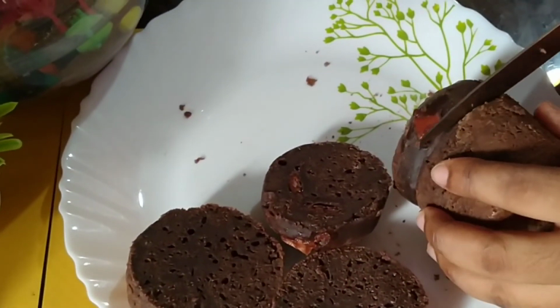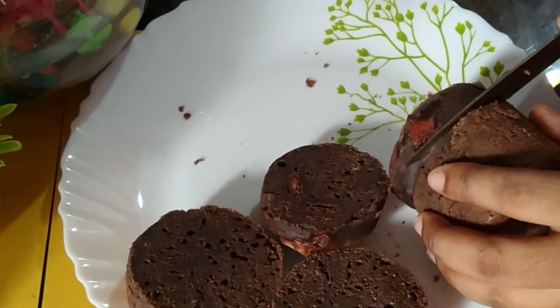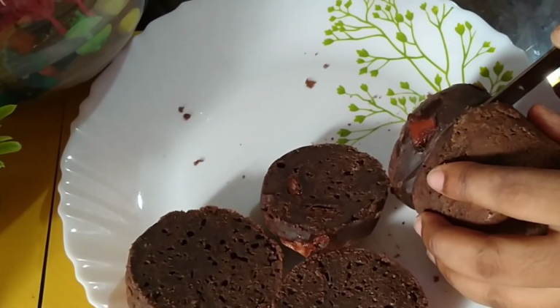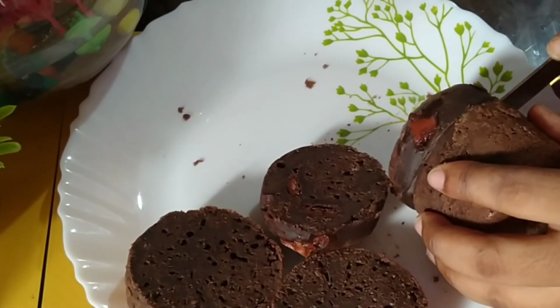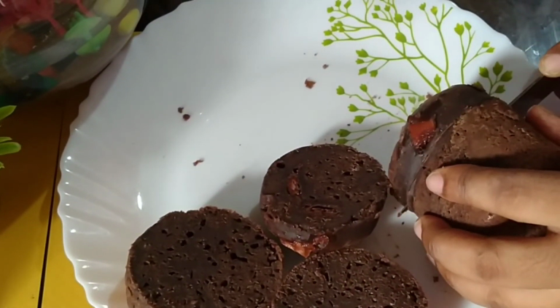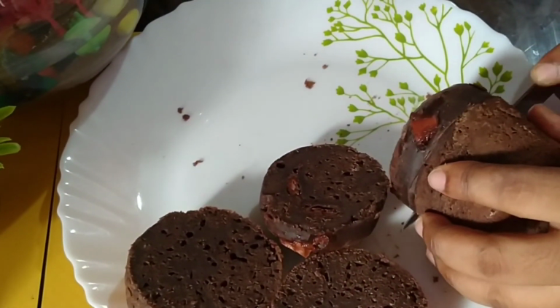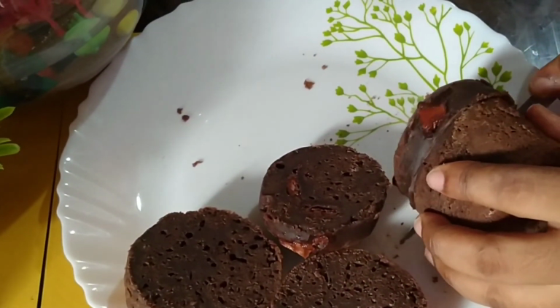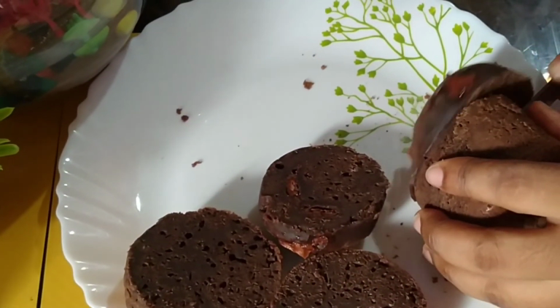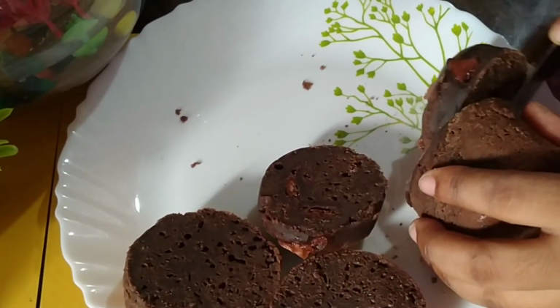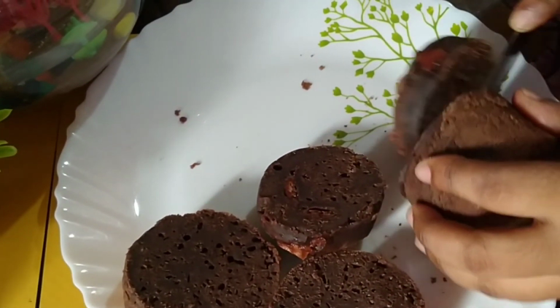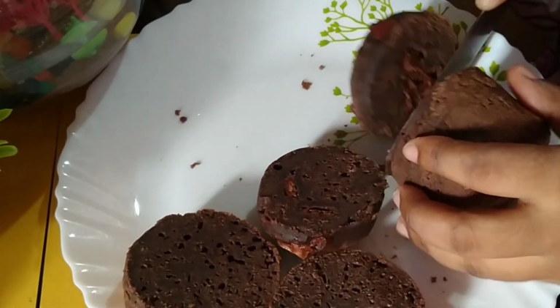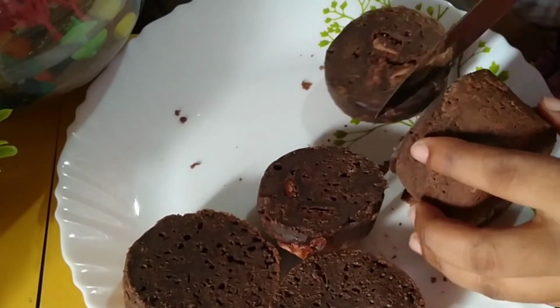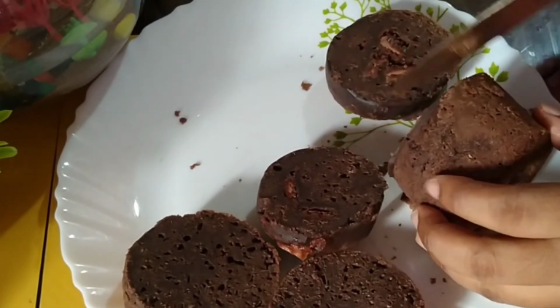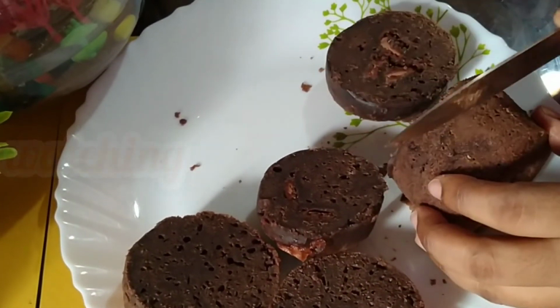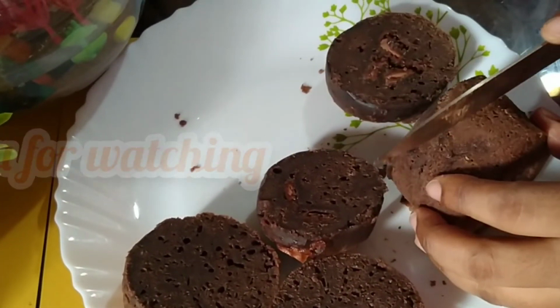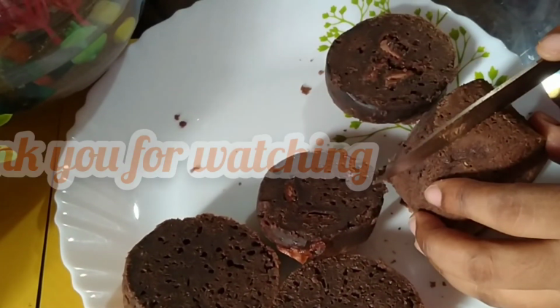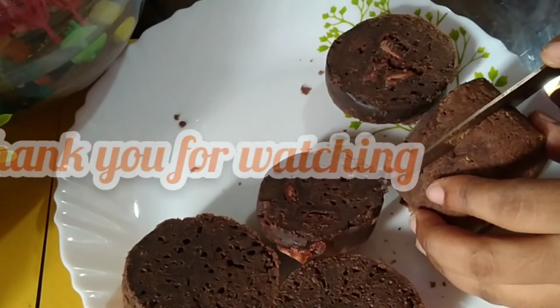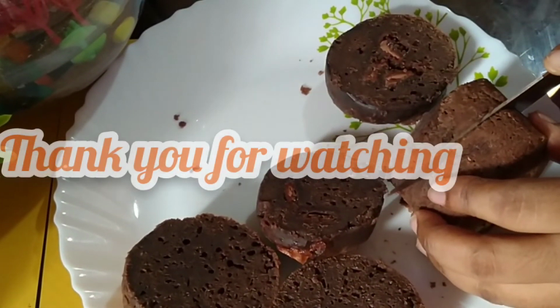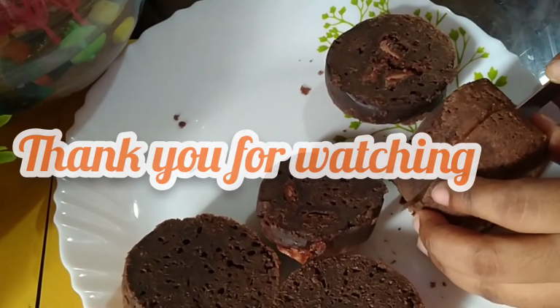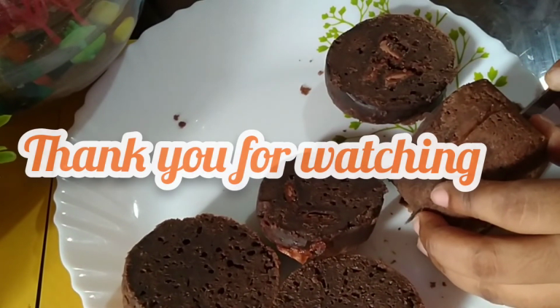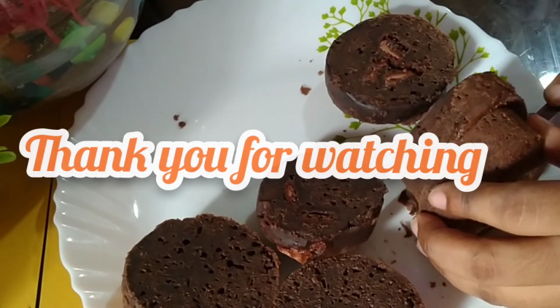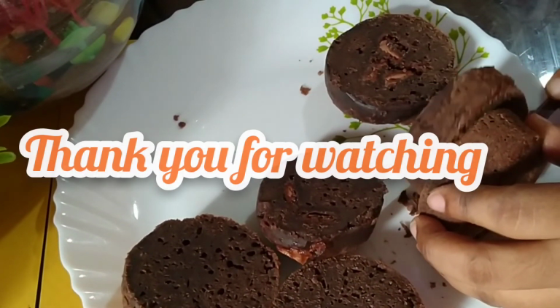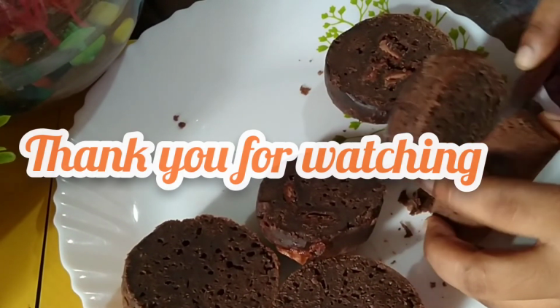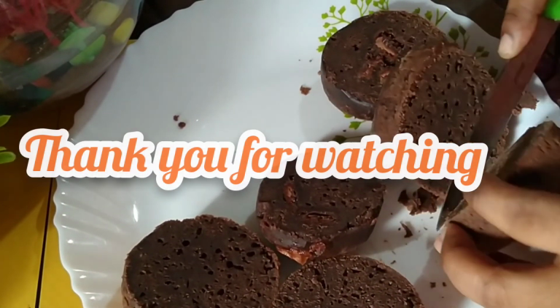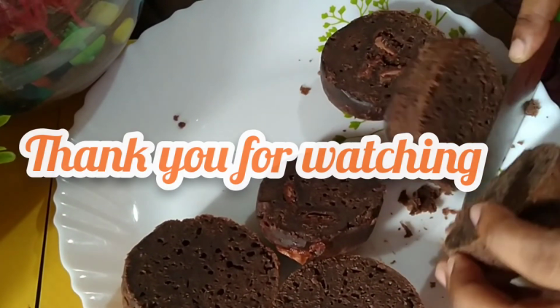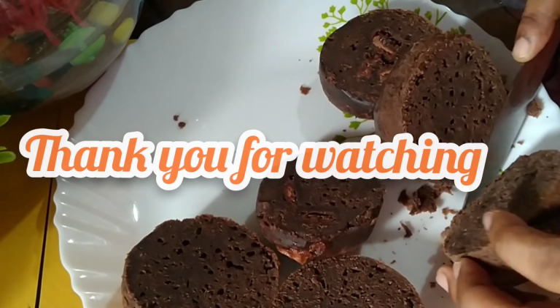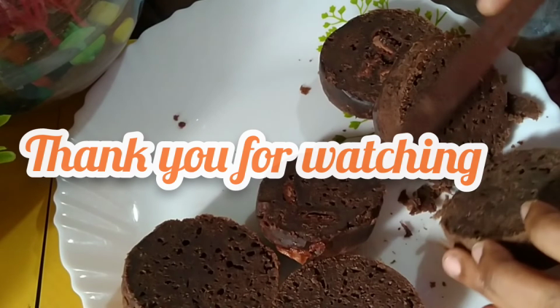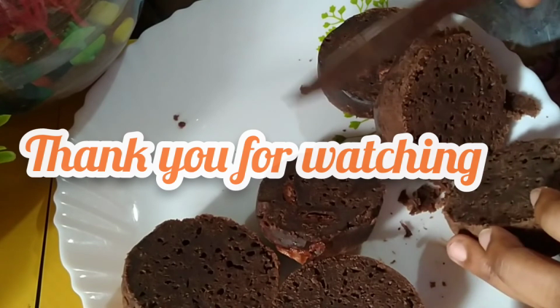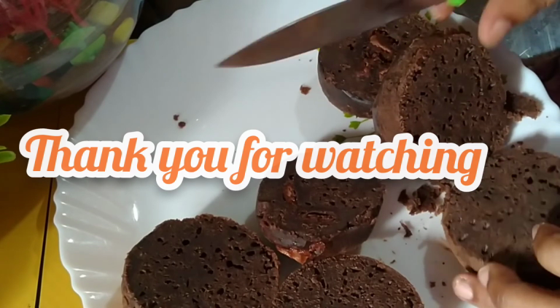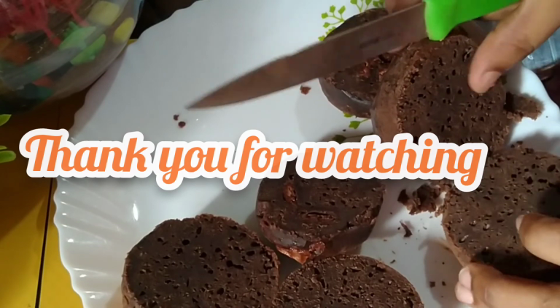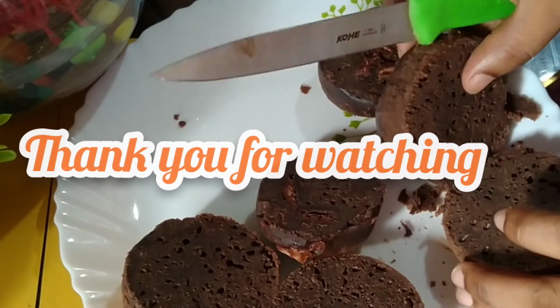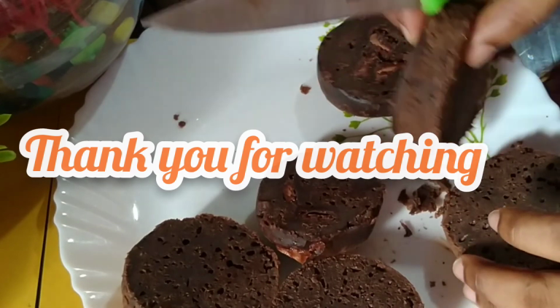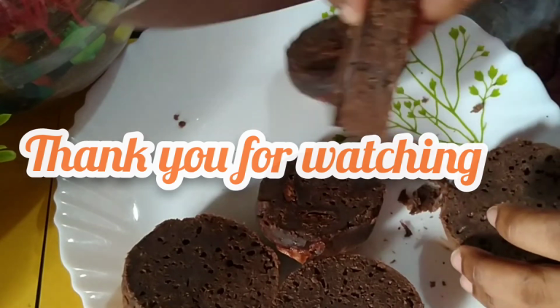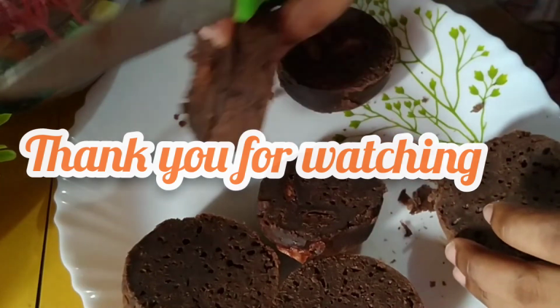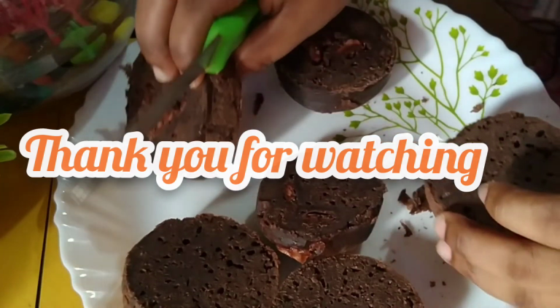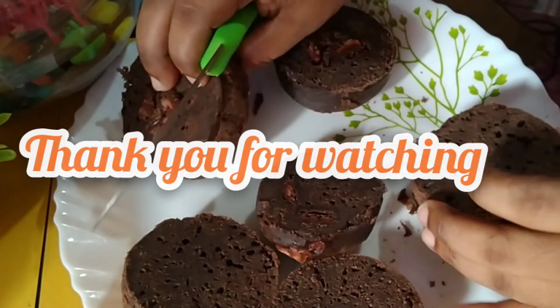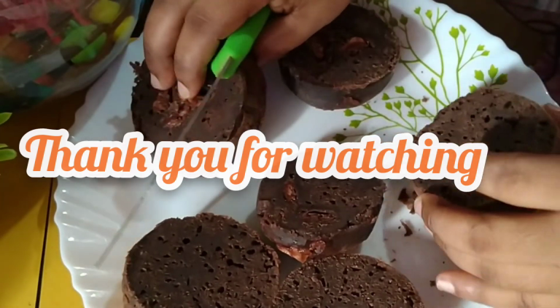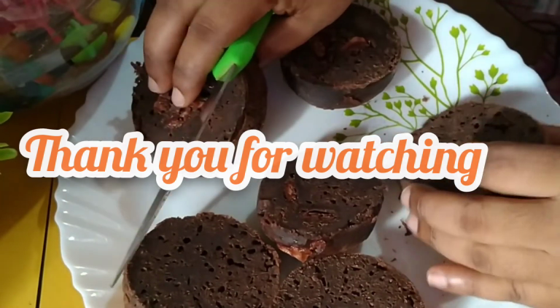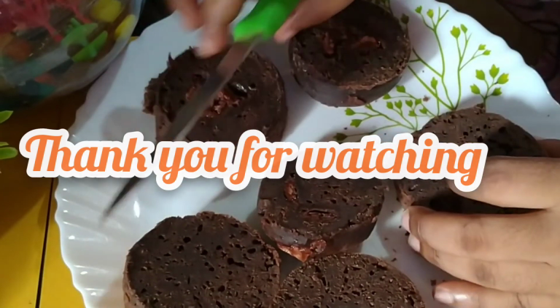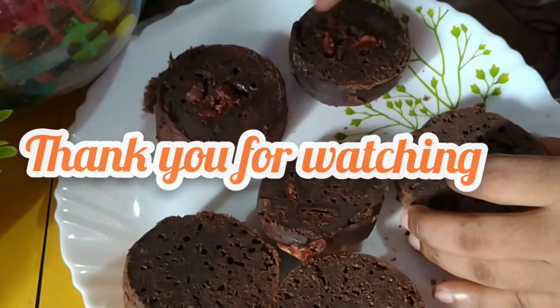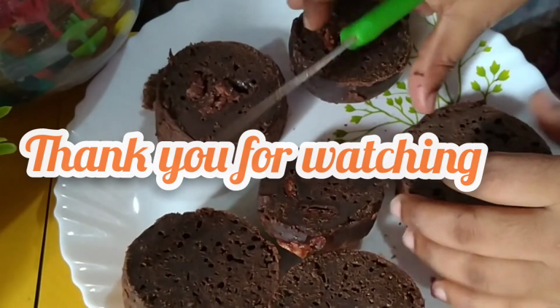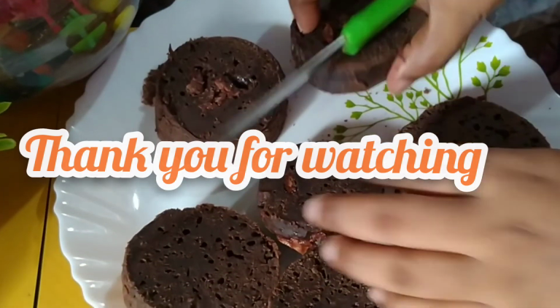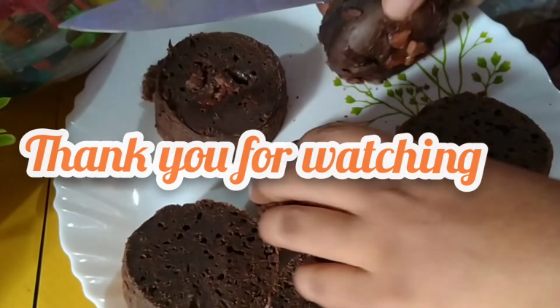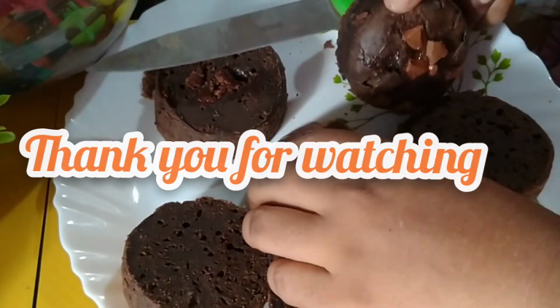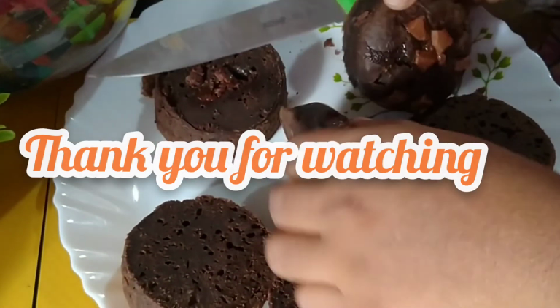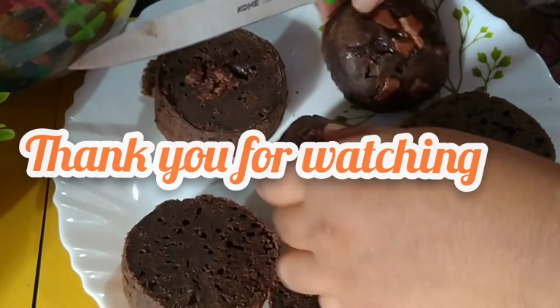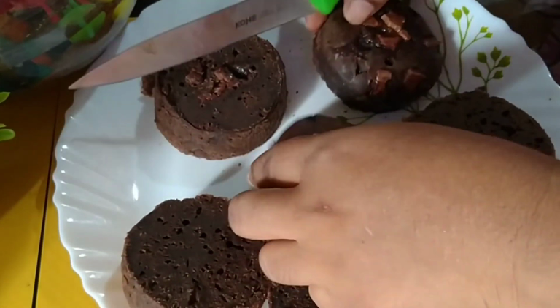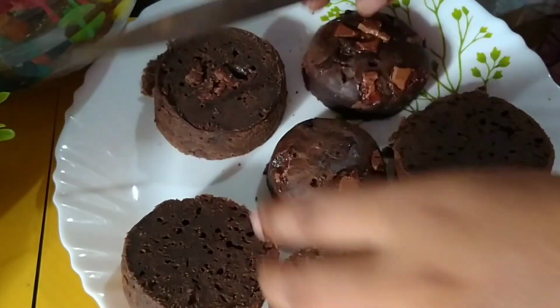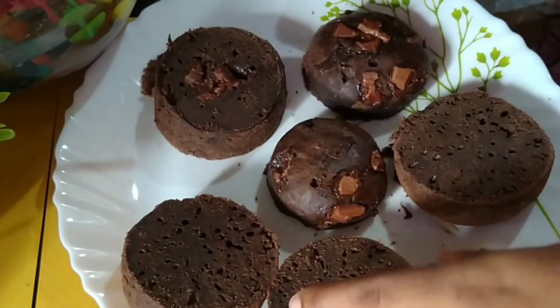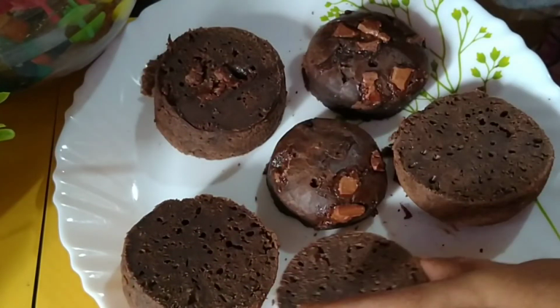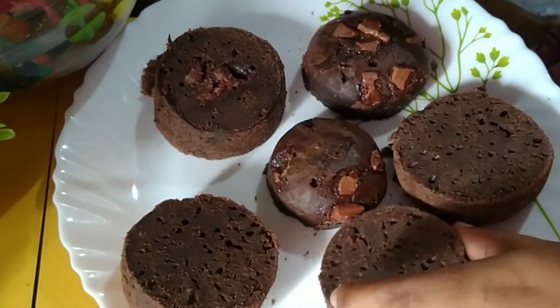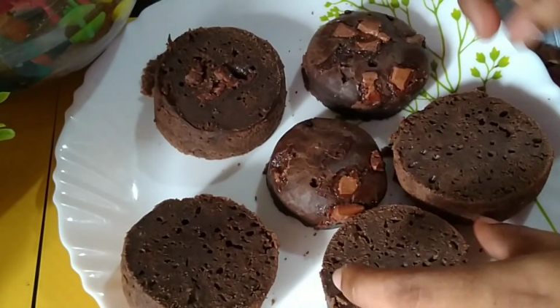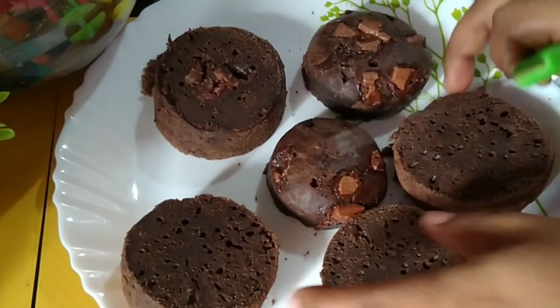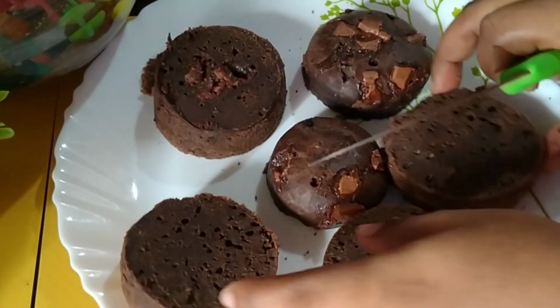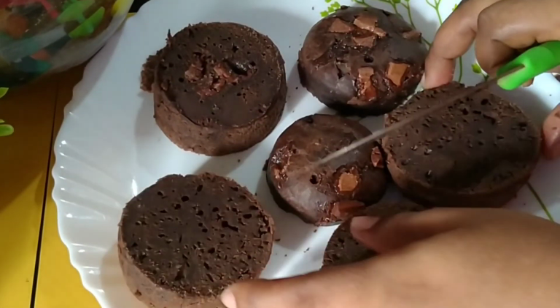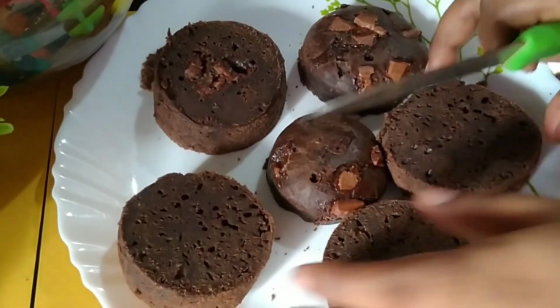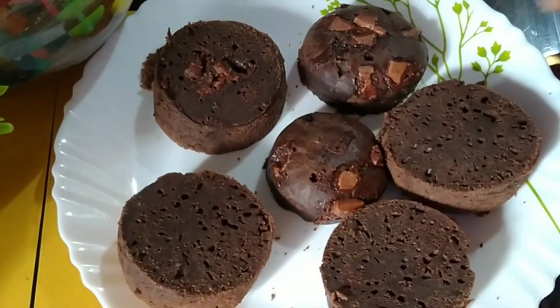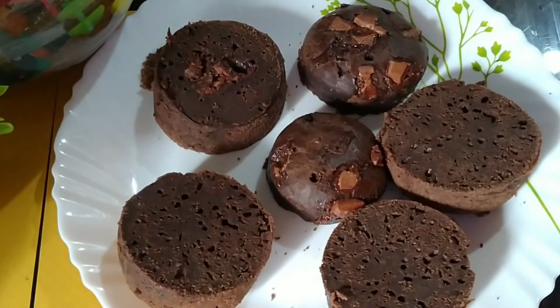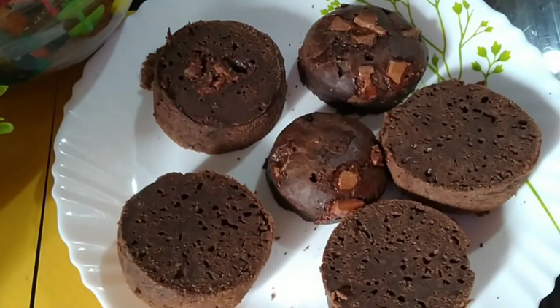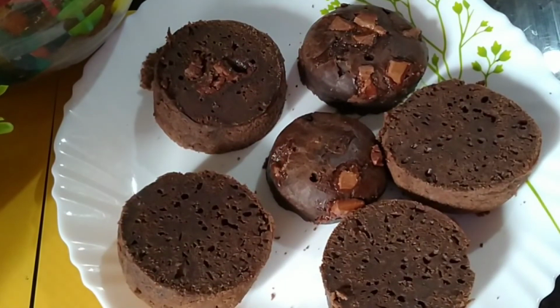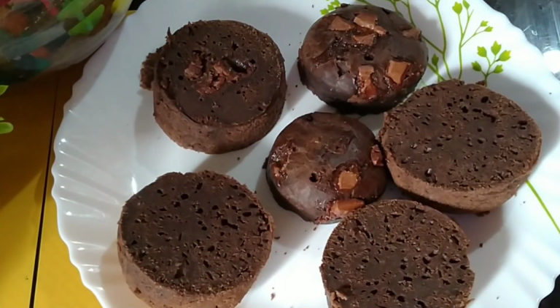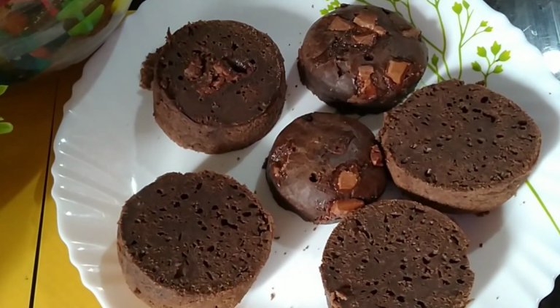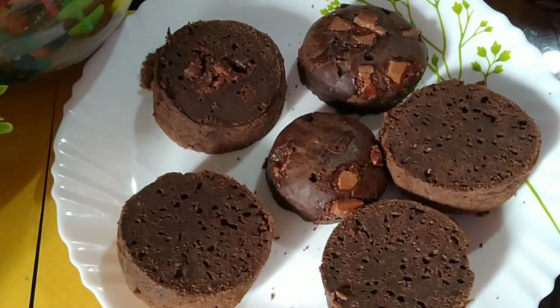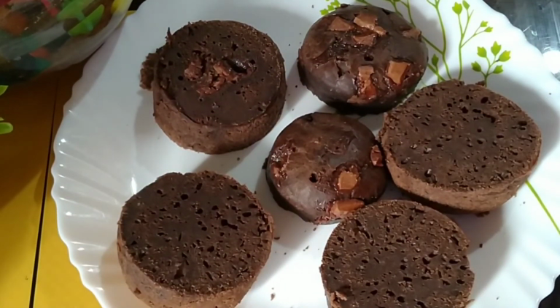Please share this video in the comment box. See you in the next video. Bye!